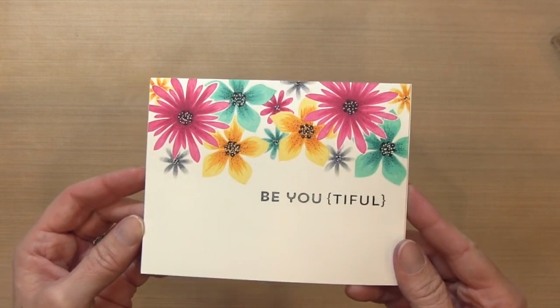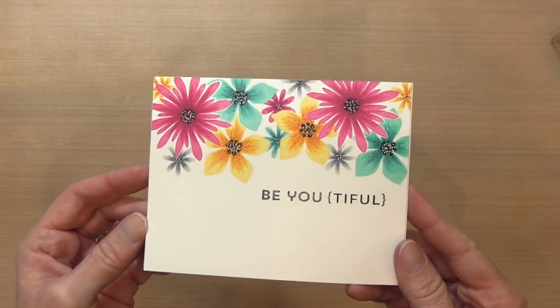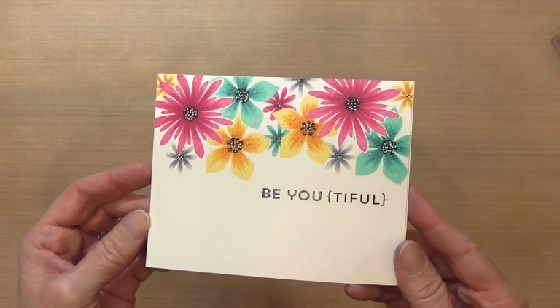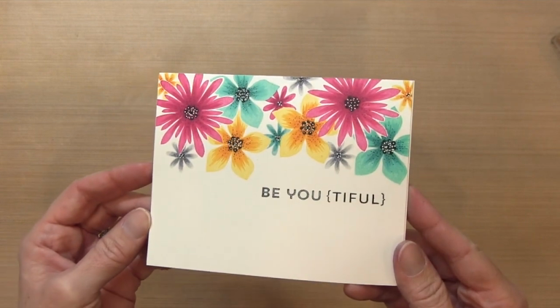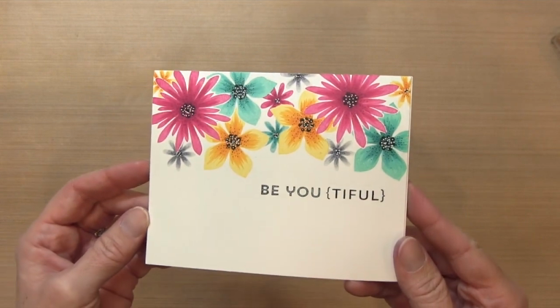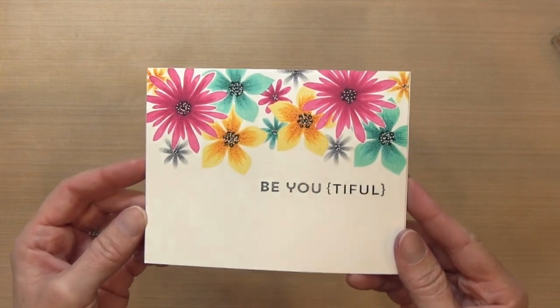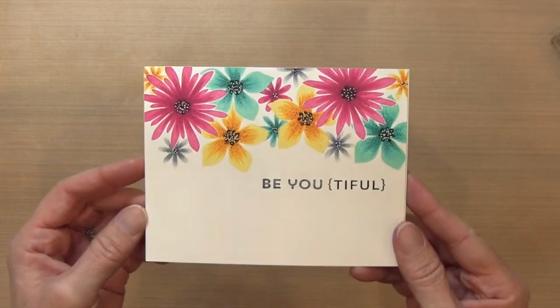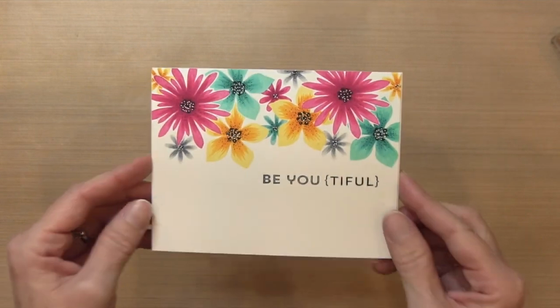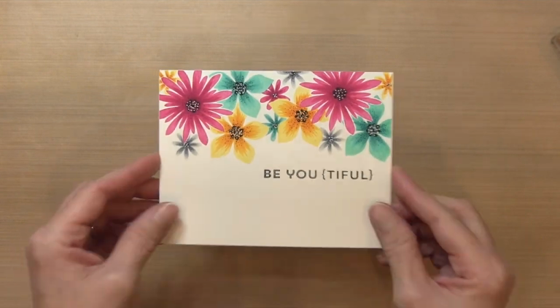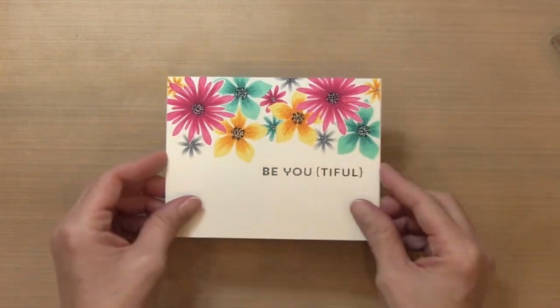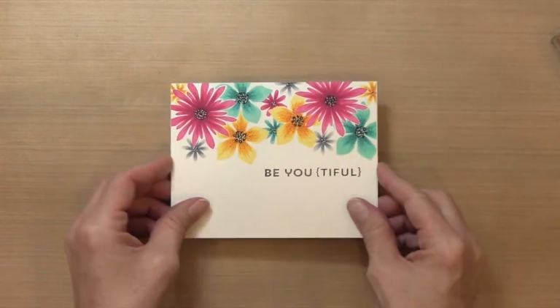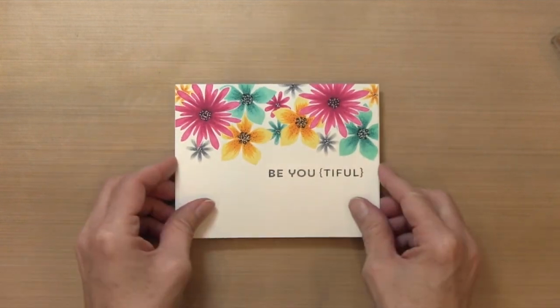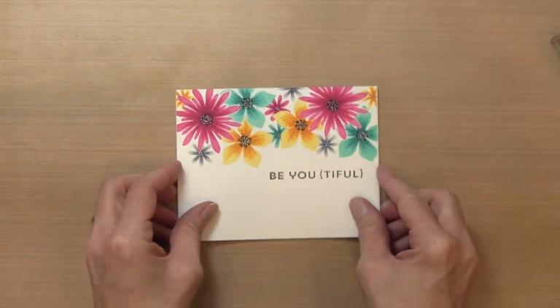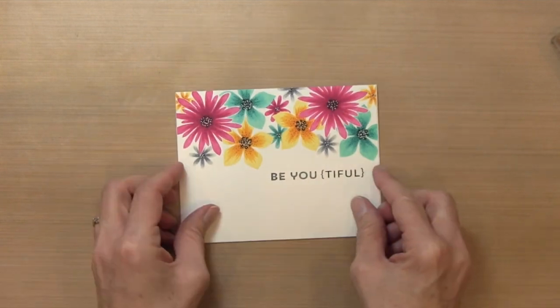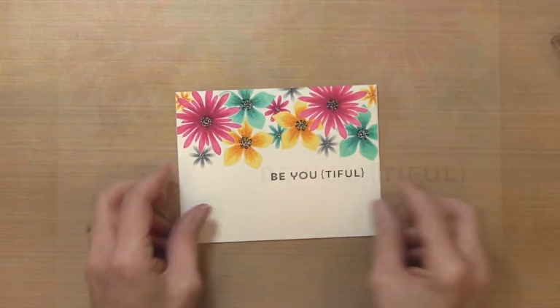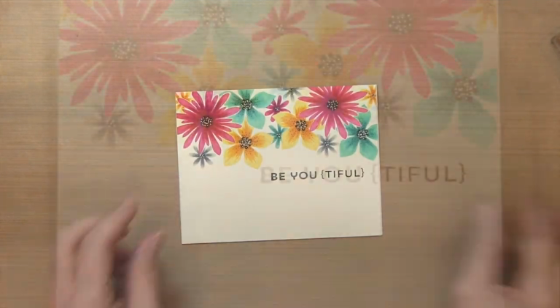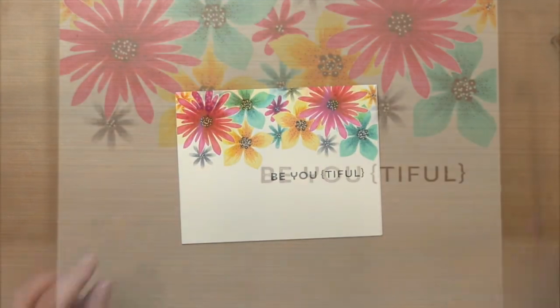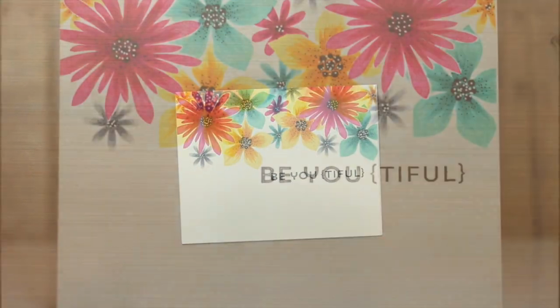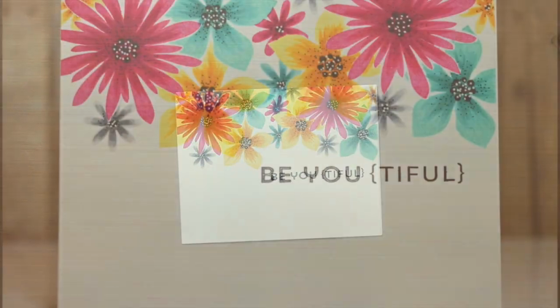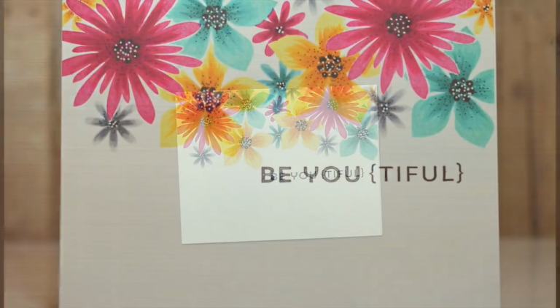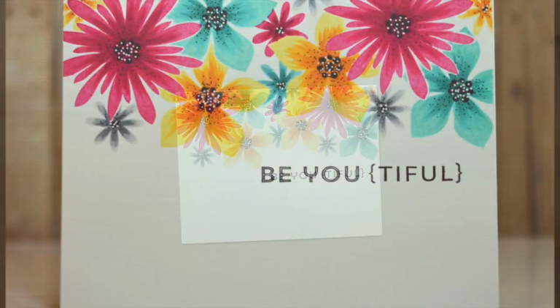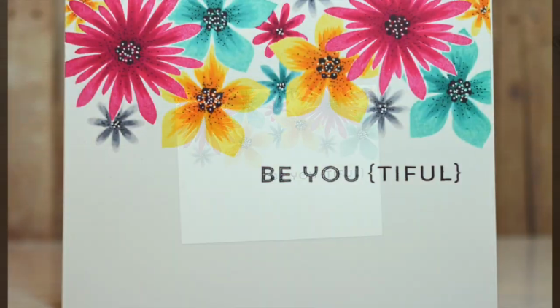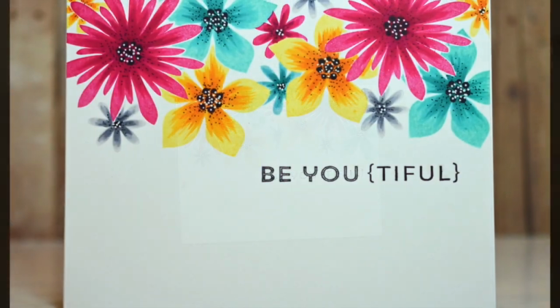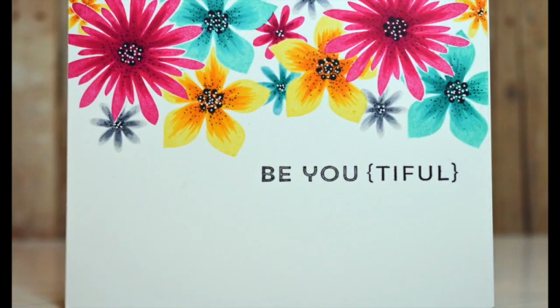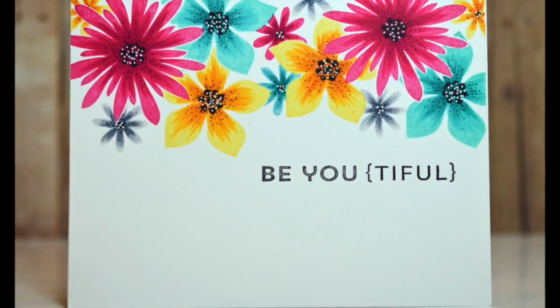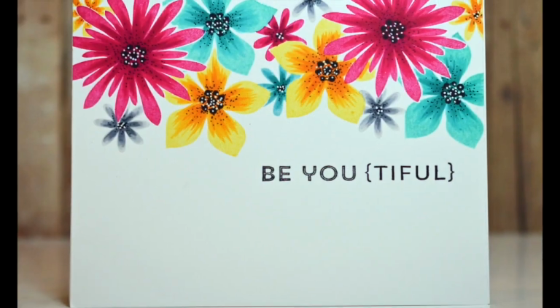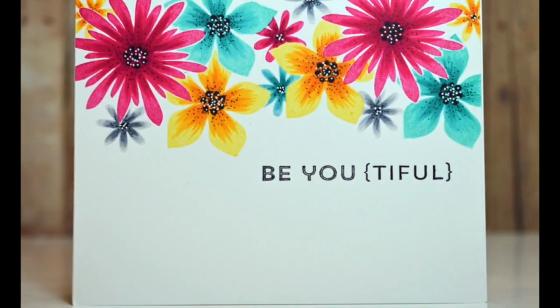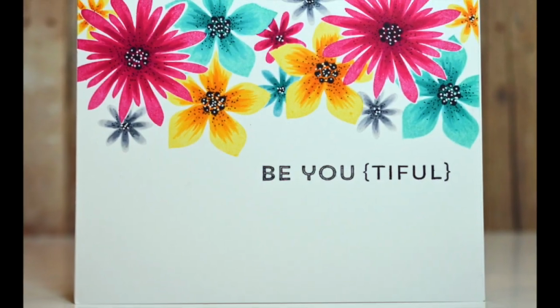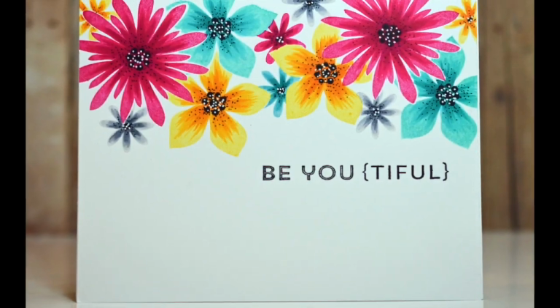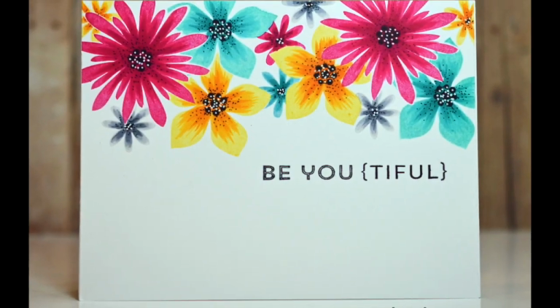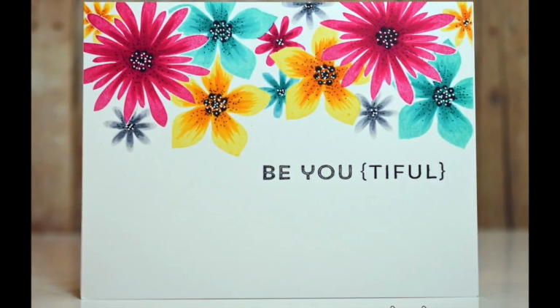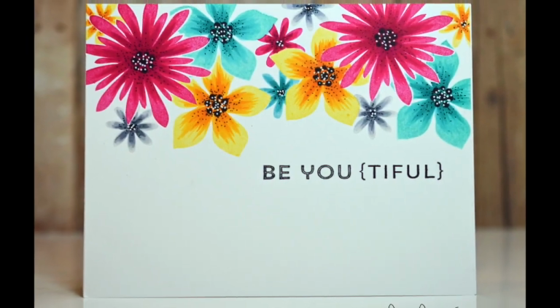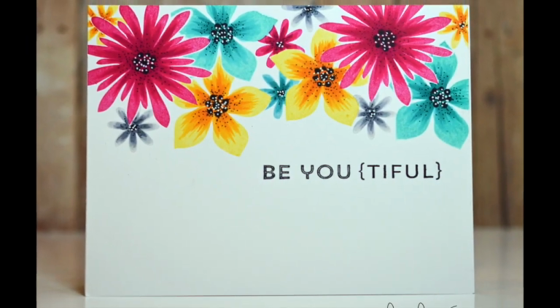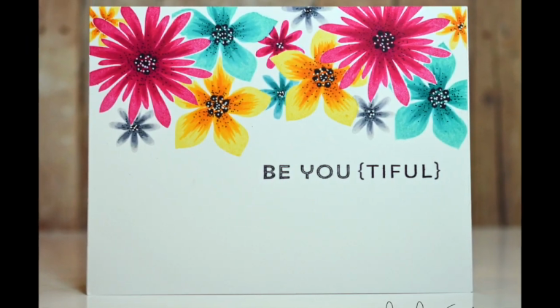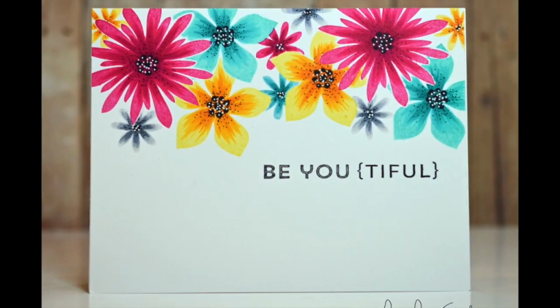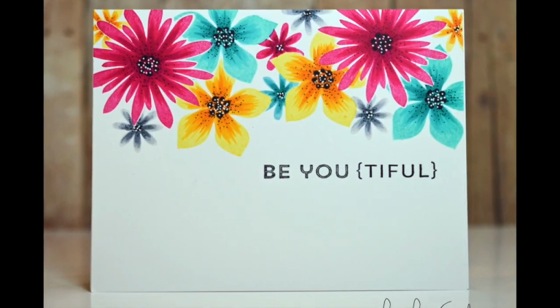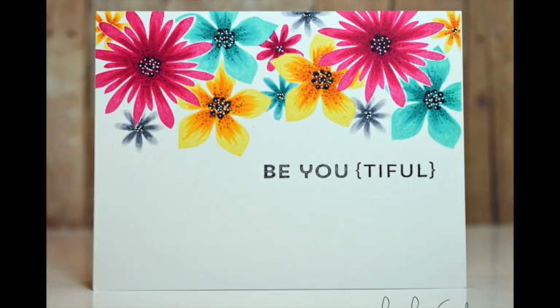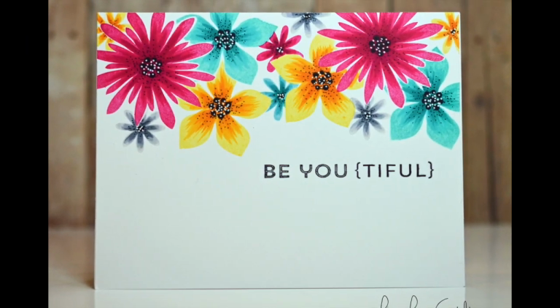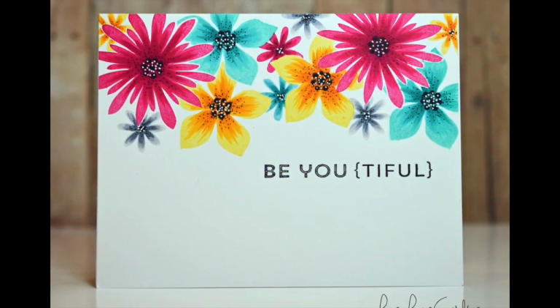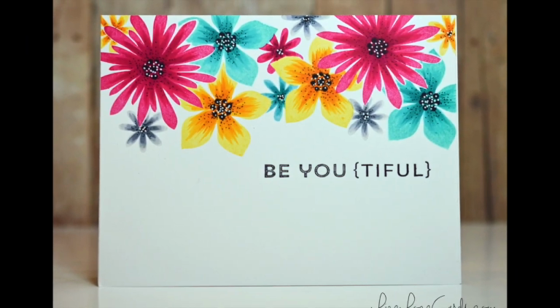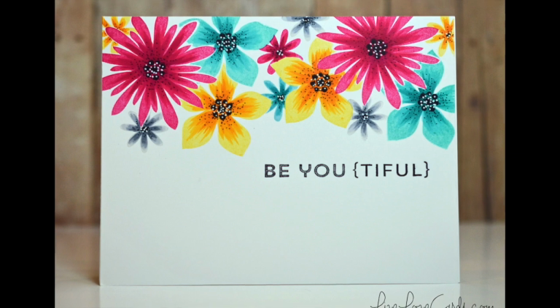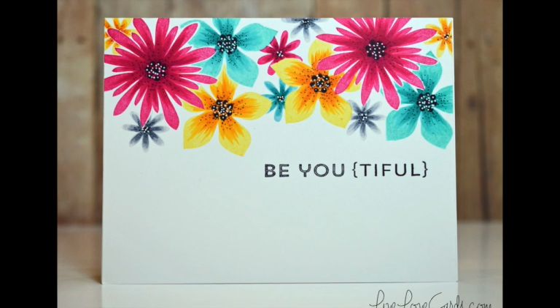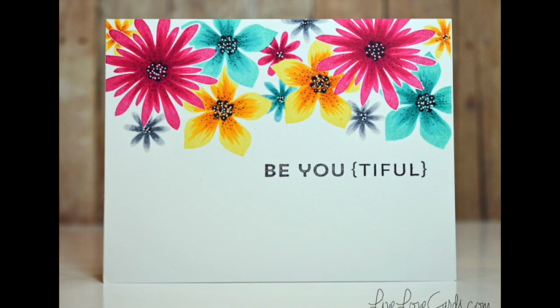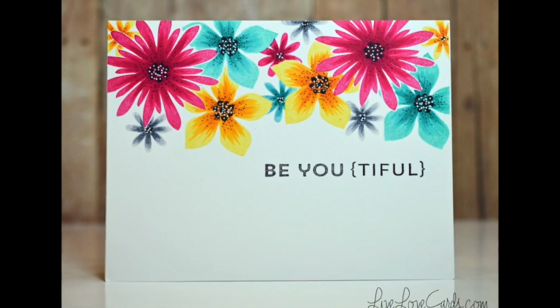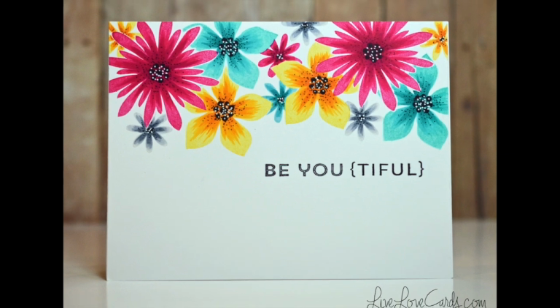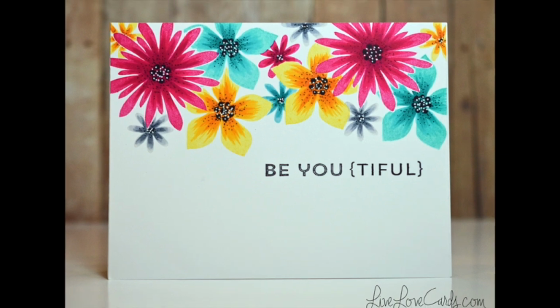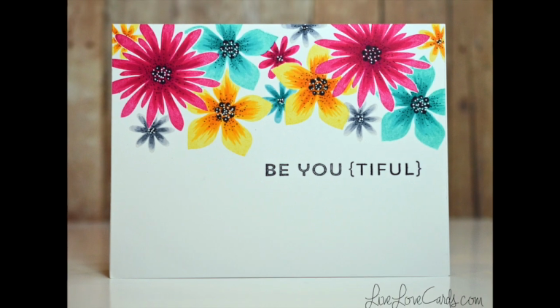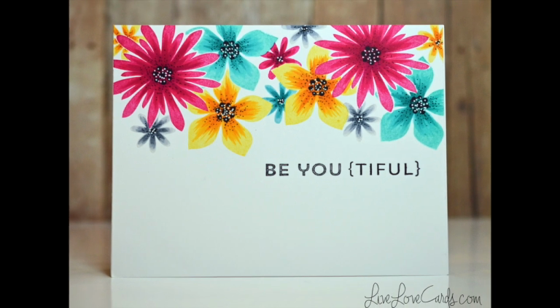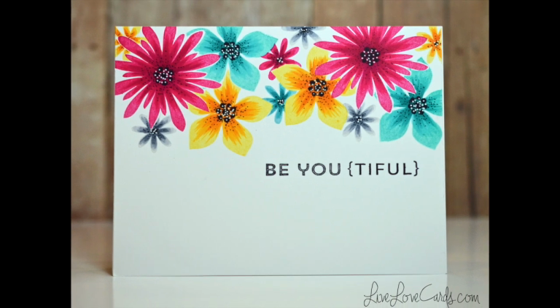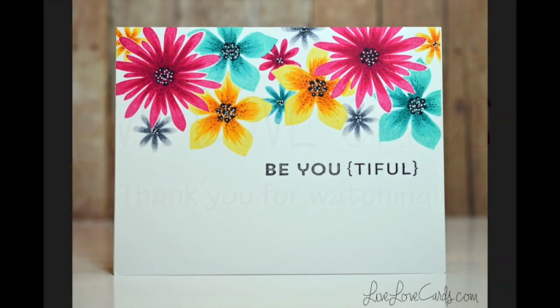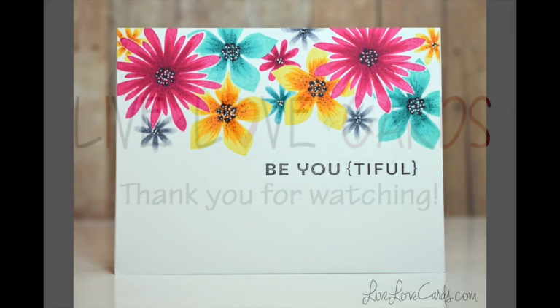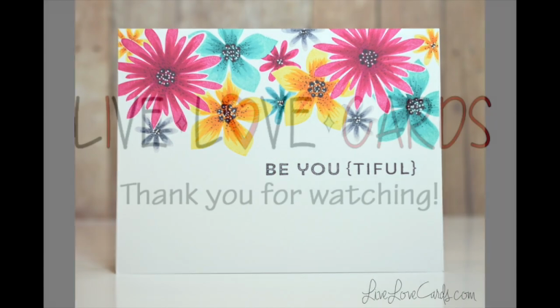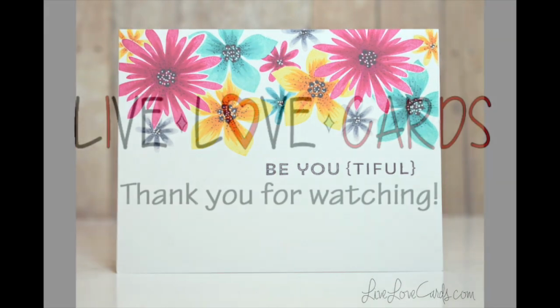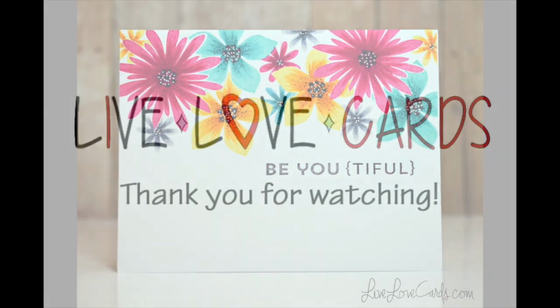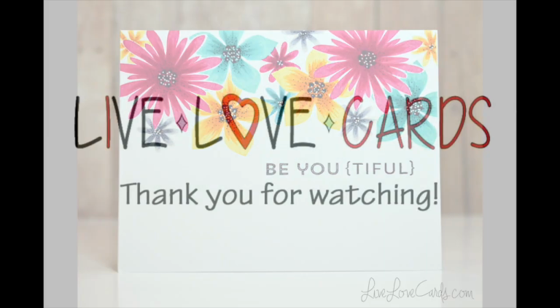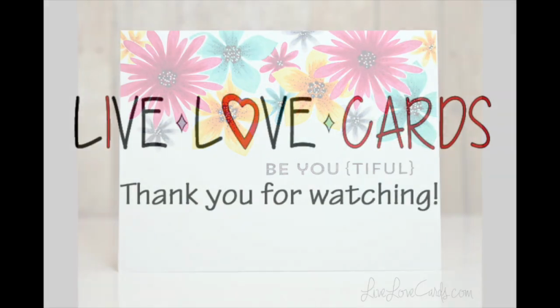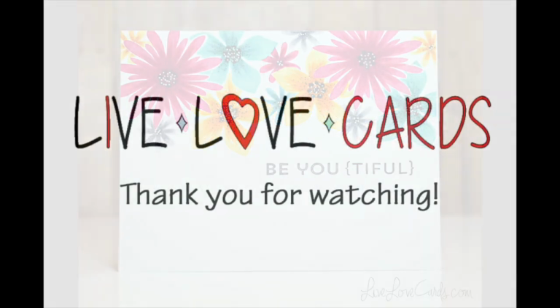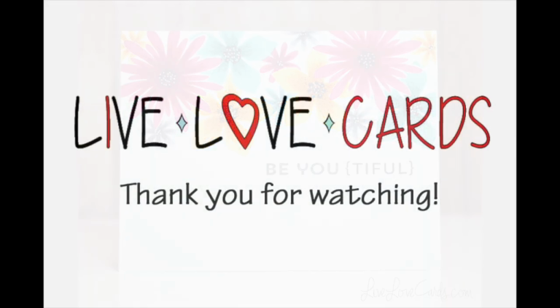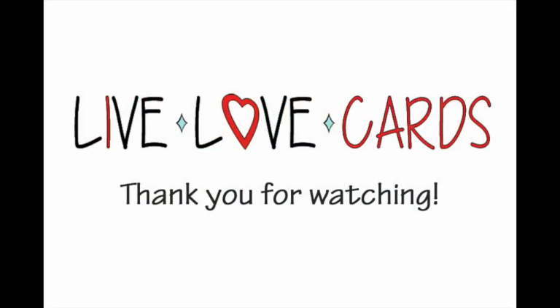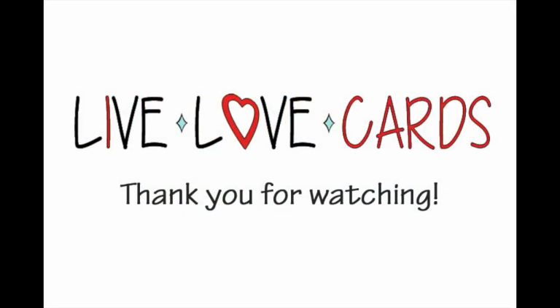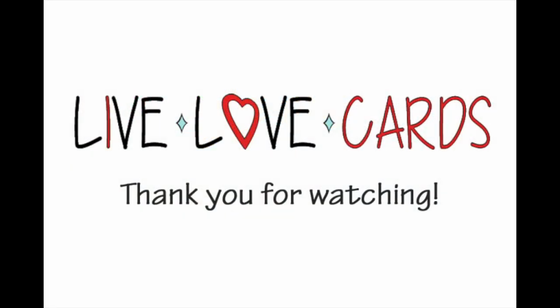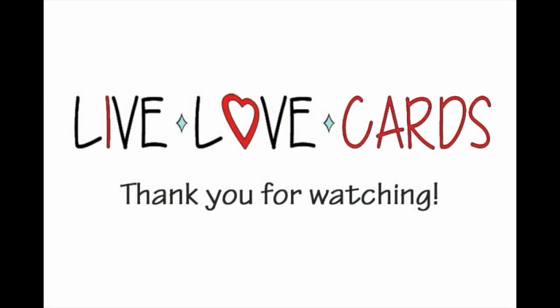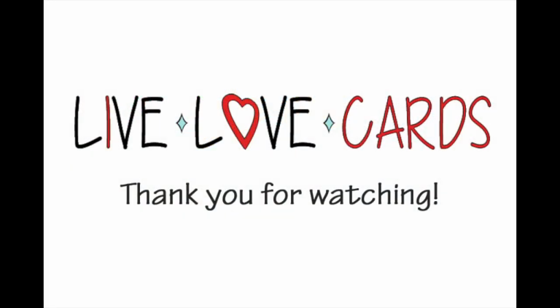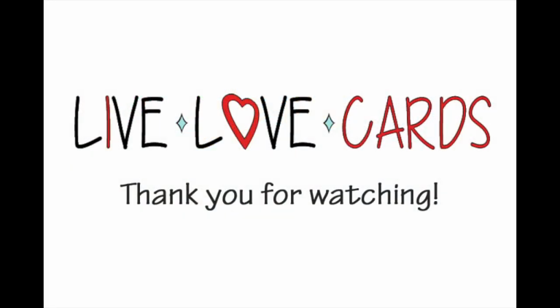So that's the card for today — a fun and easy way to jazz up your plain old silhouette stamps. Hope you enjoyed that and I will see you next time. Thanks for watching.